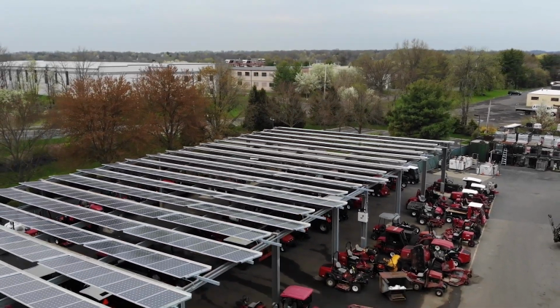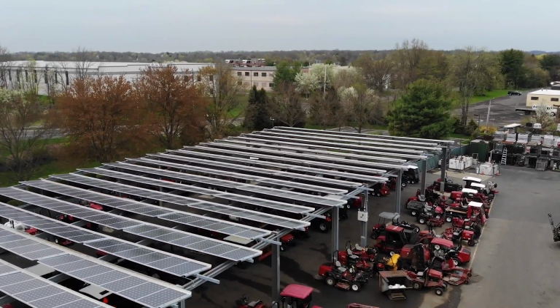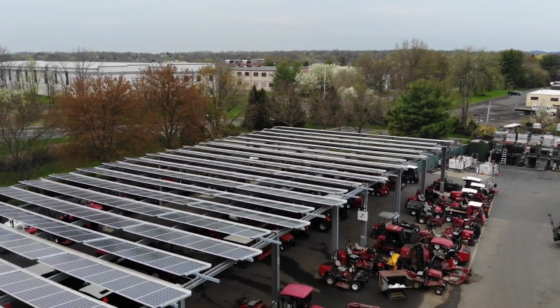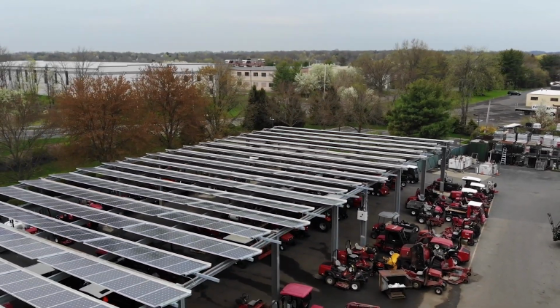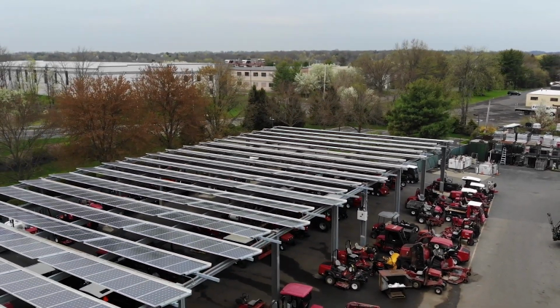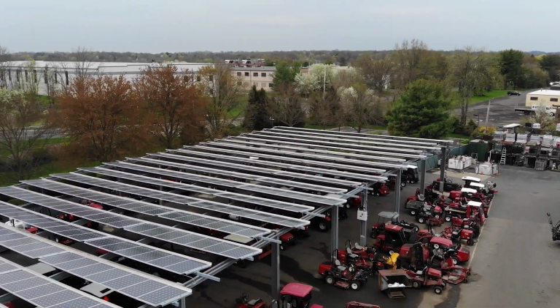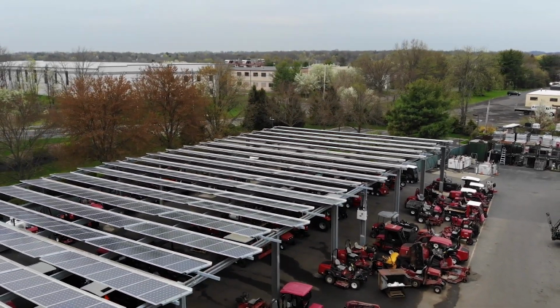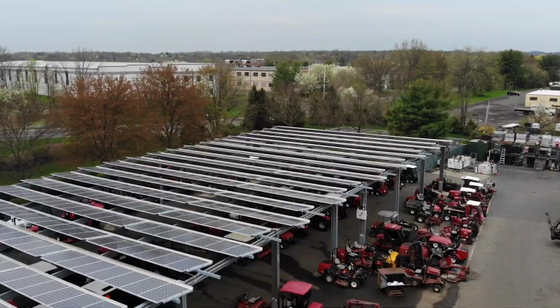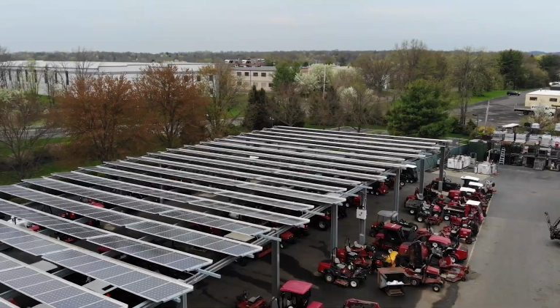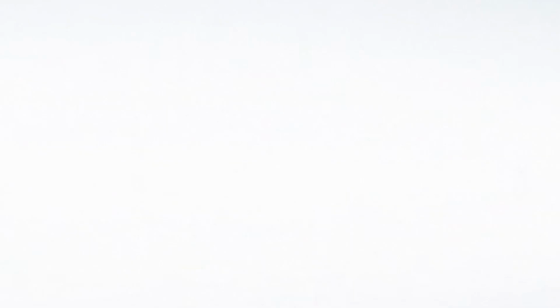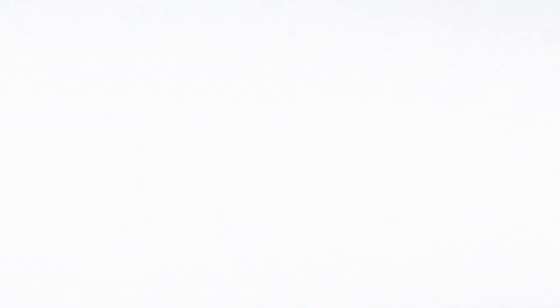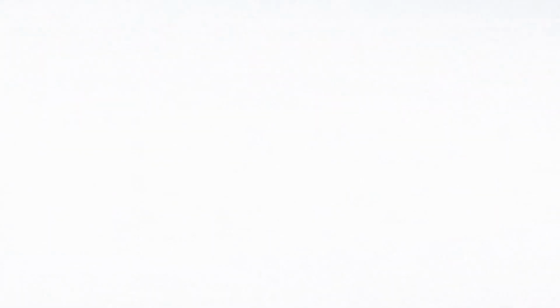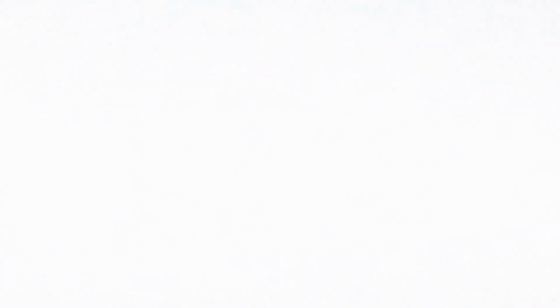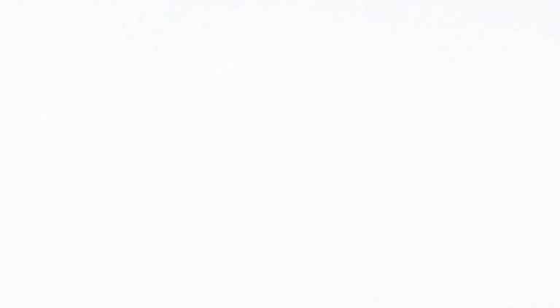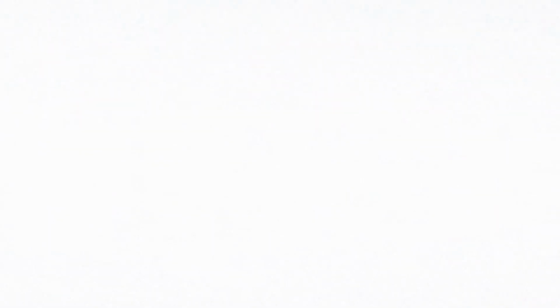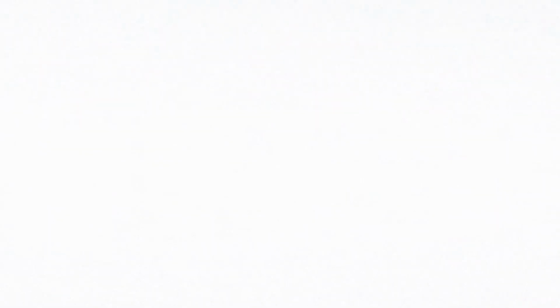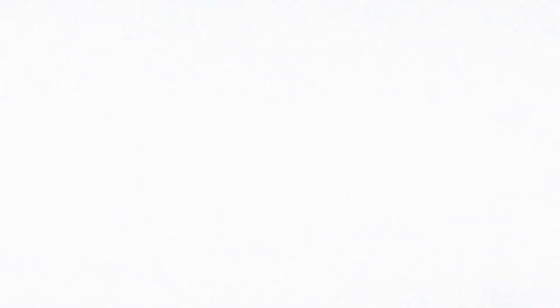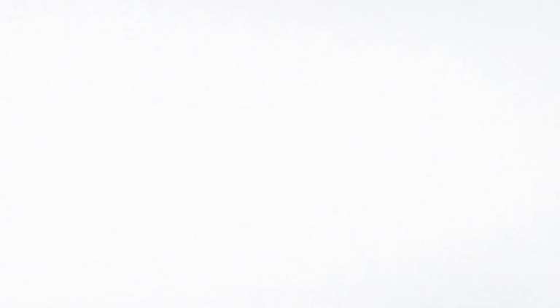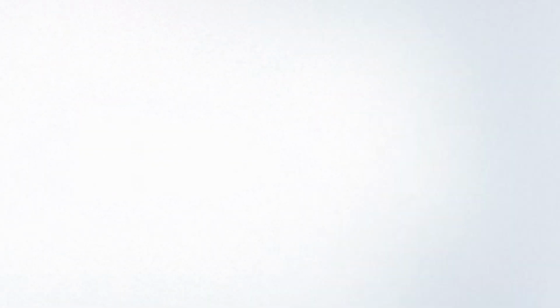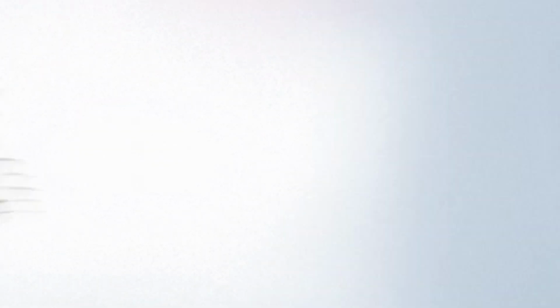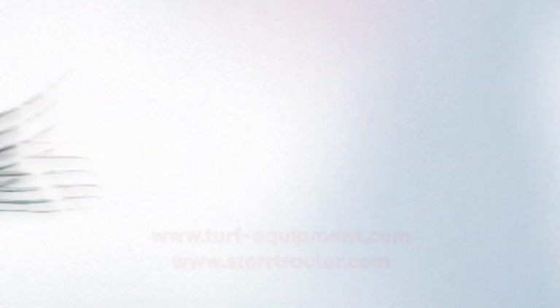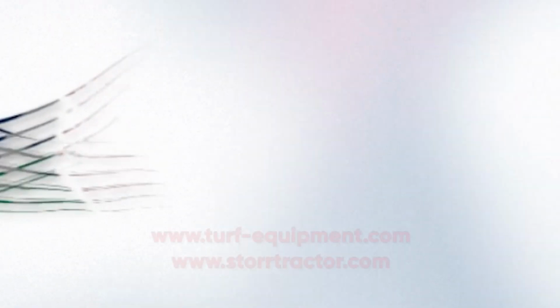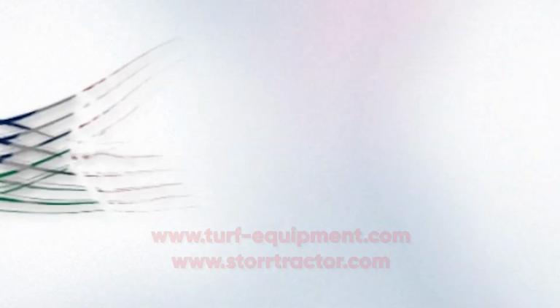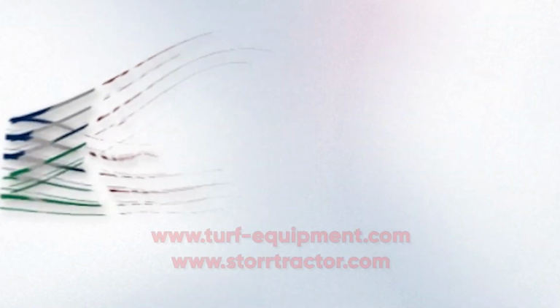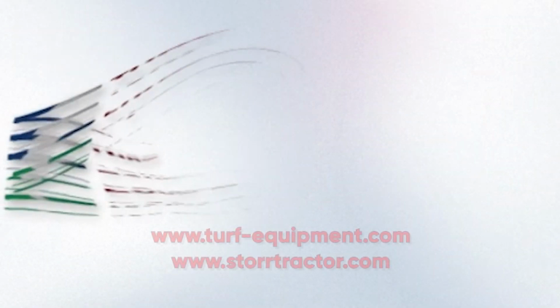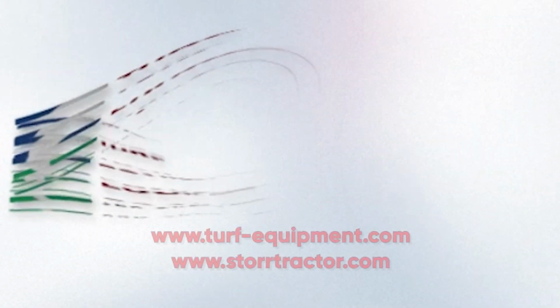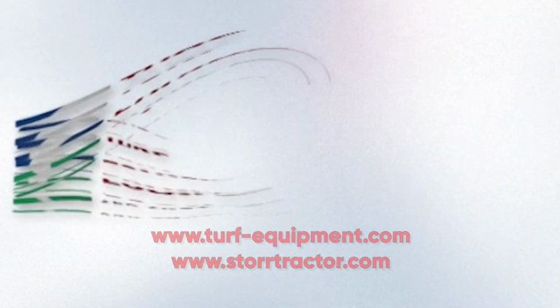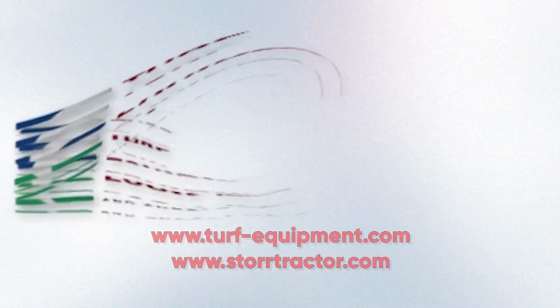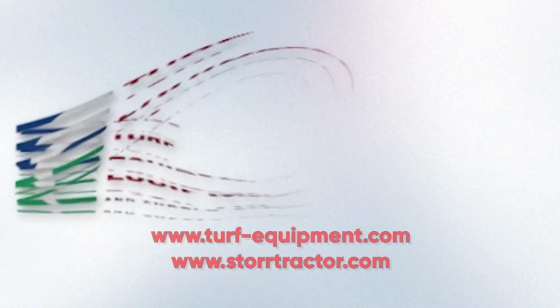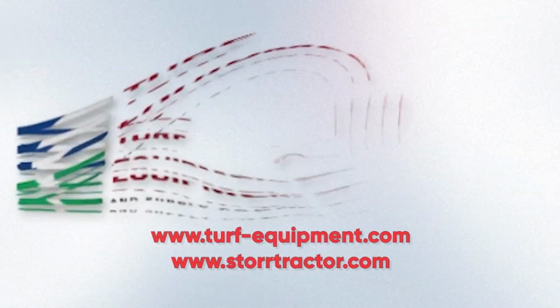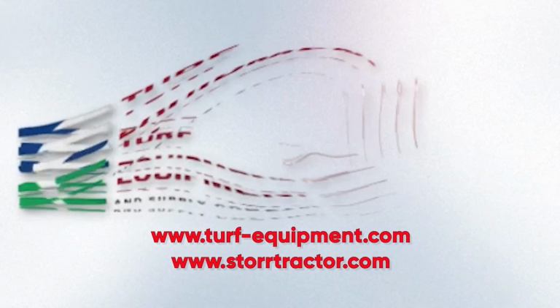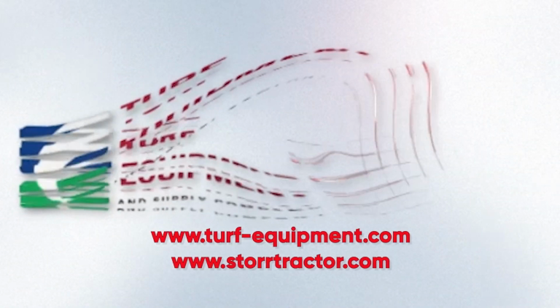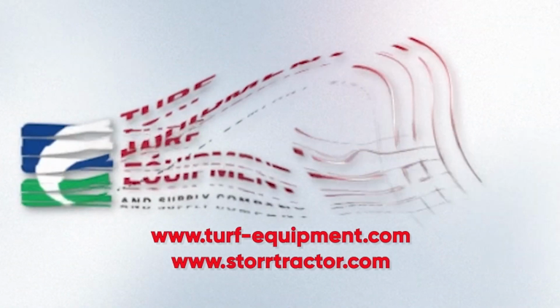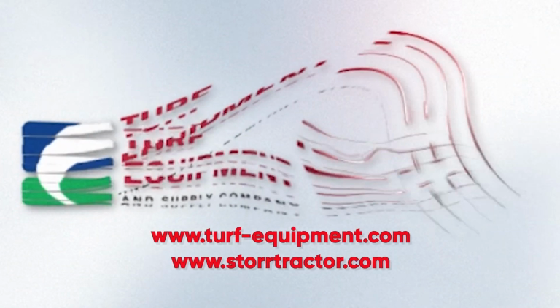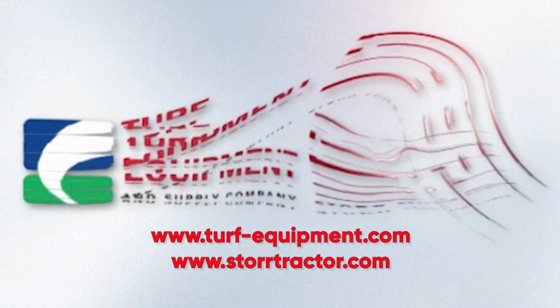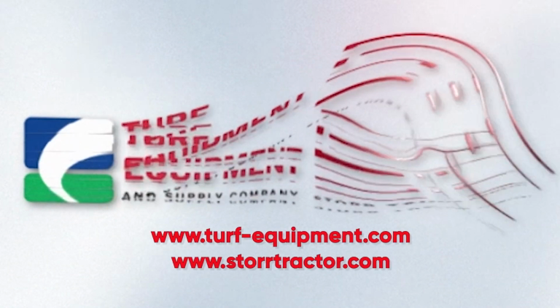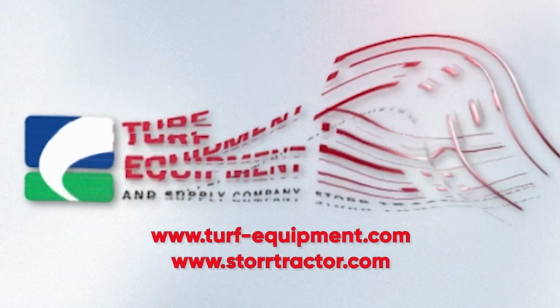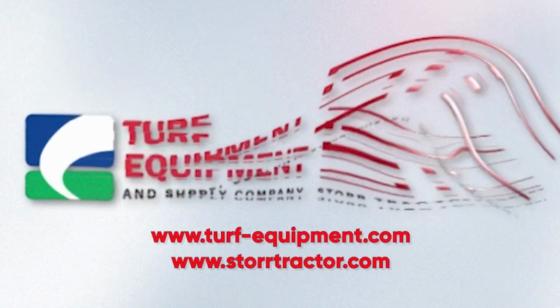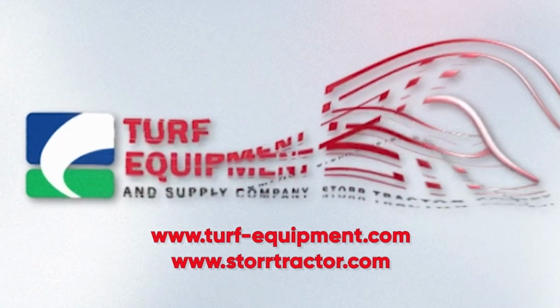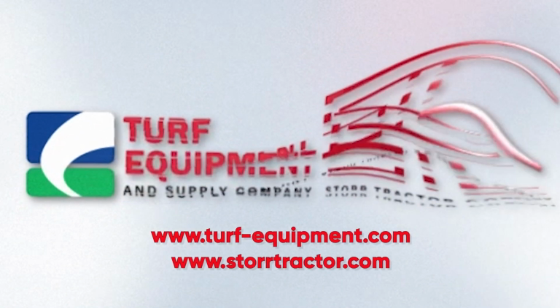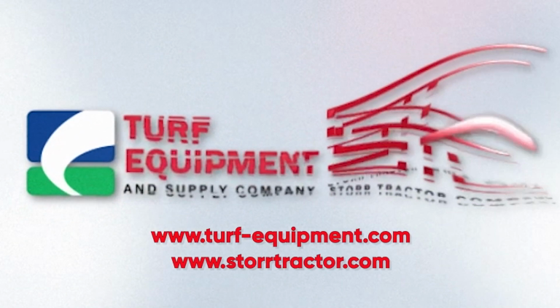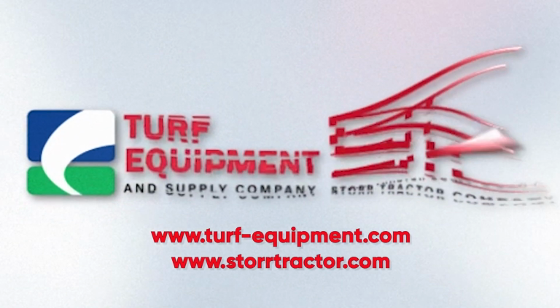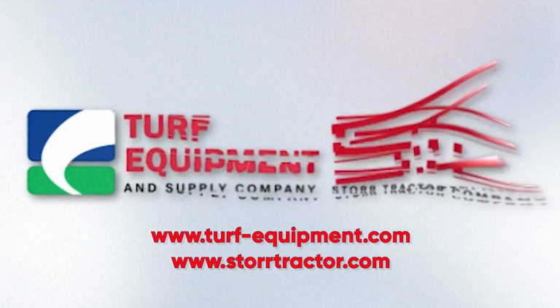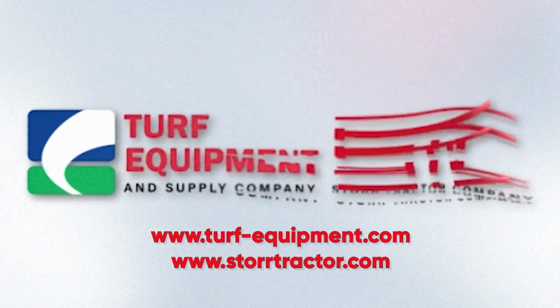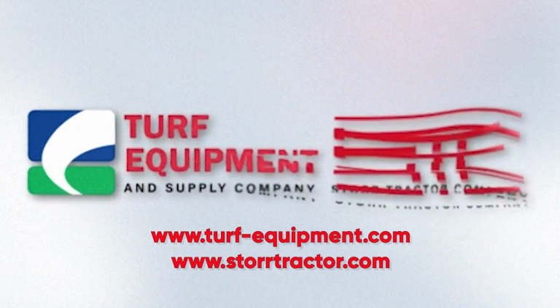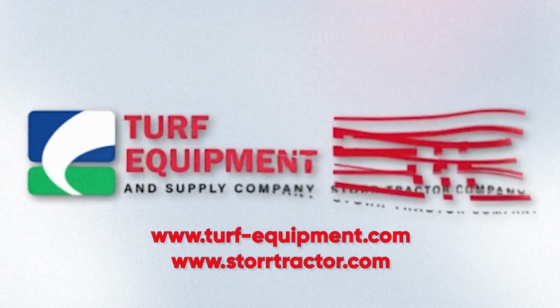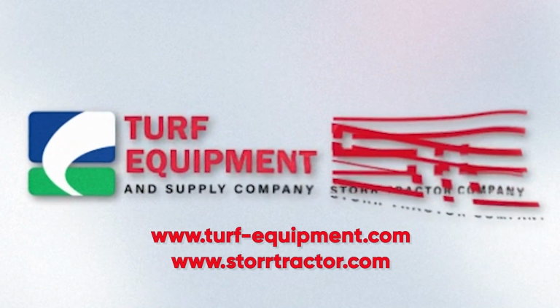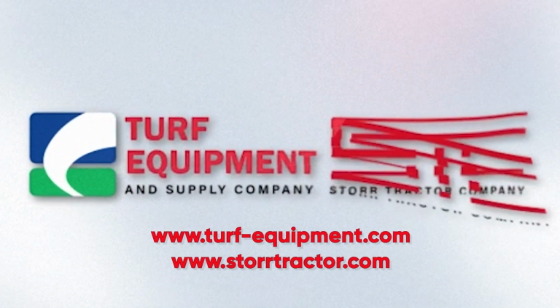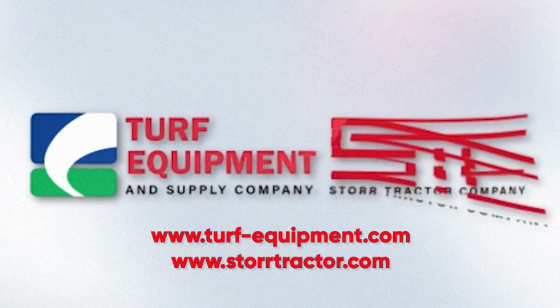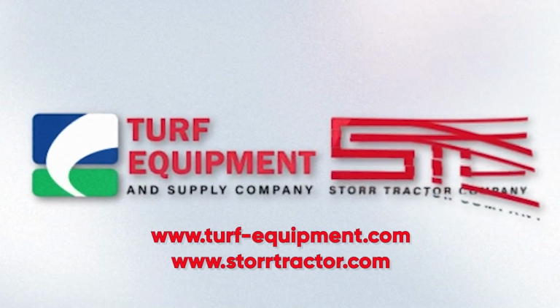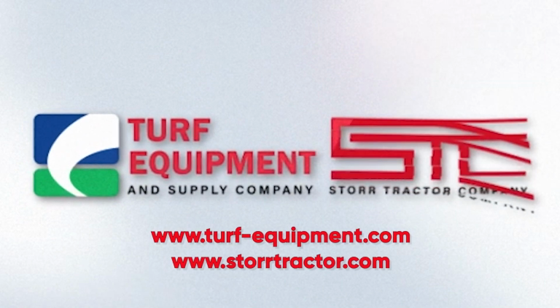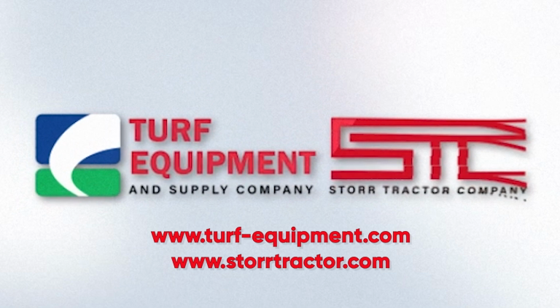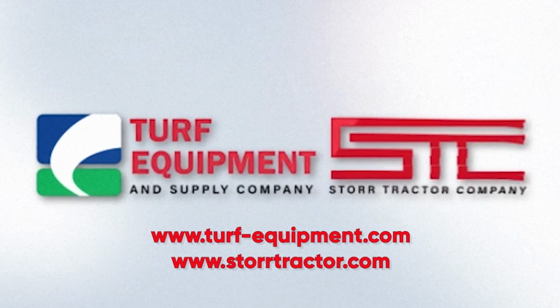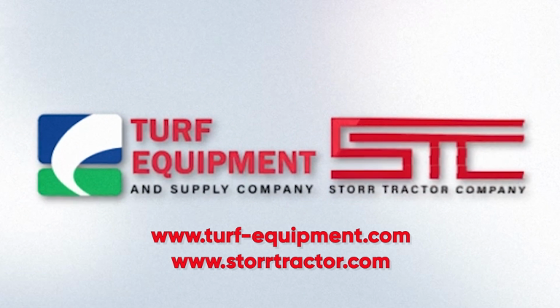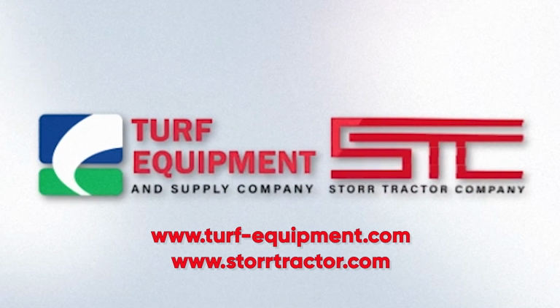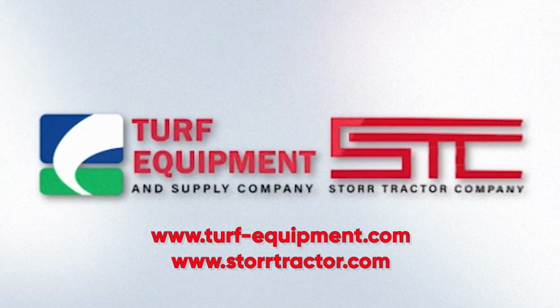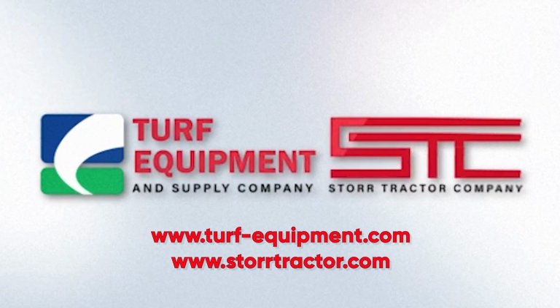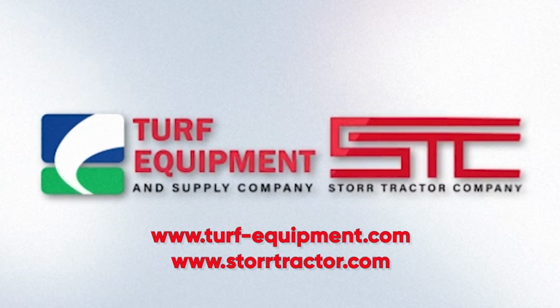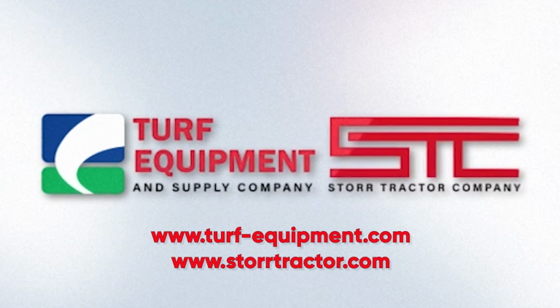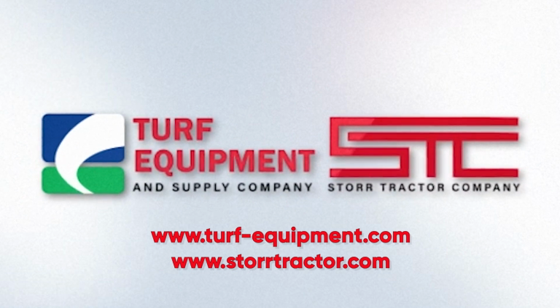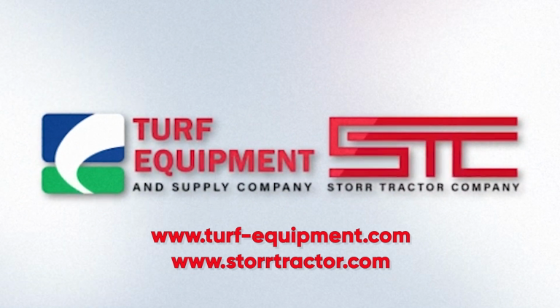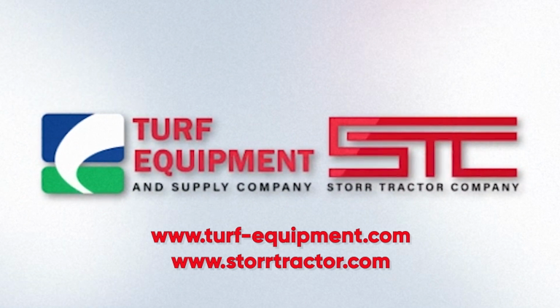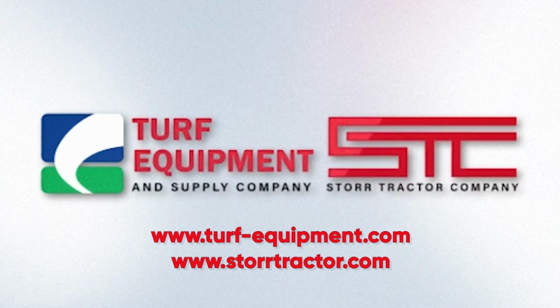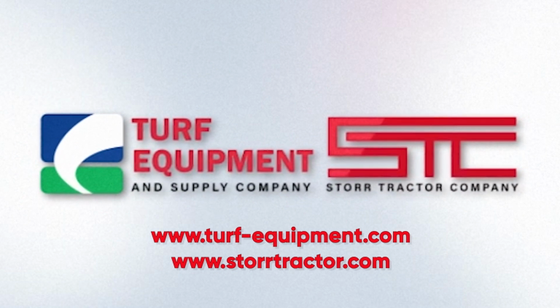And that's the video update for October 2023. Visit our websites for all our upcoming events, specials, and educational resources.